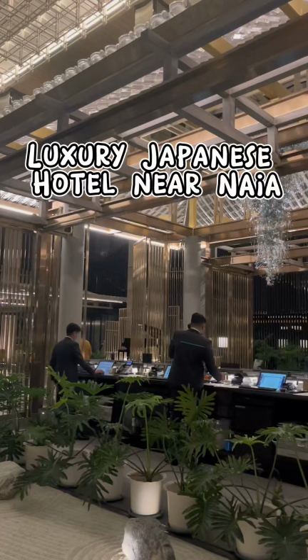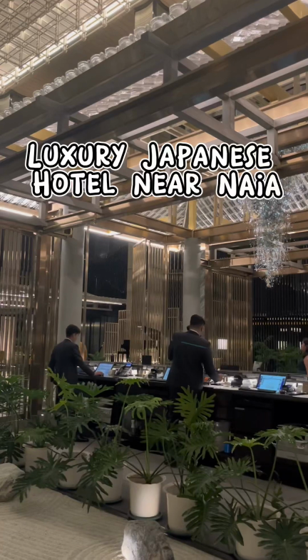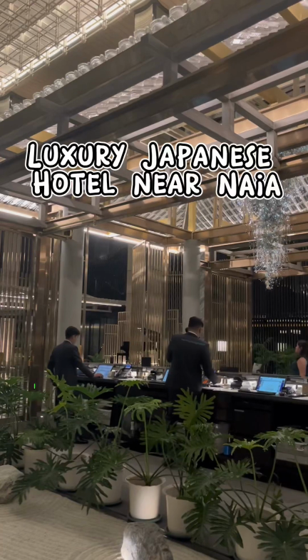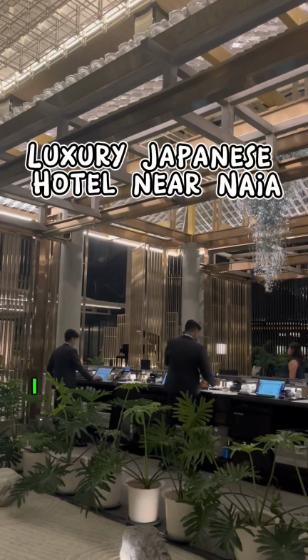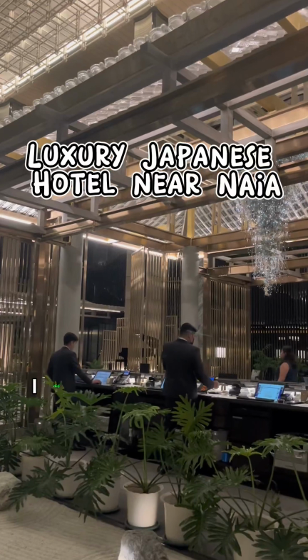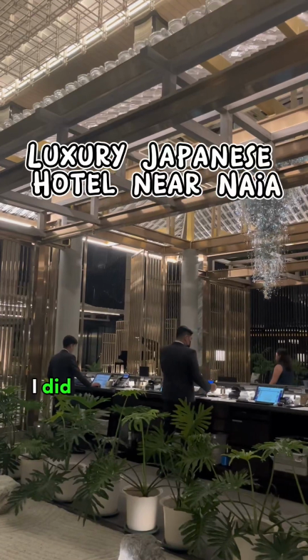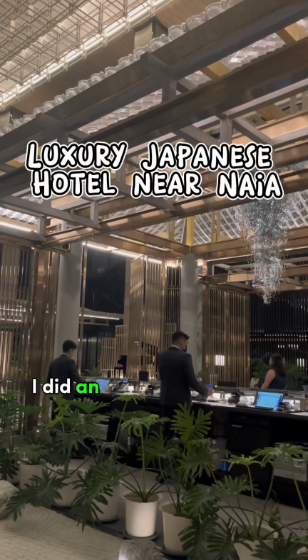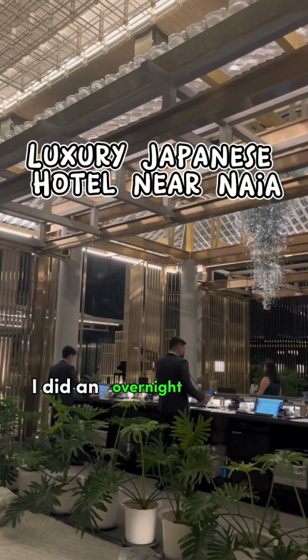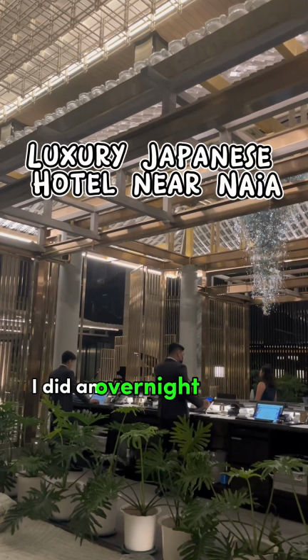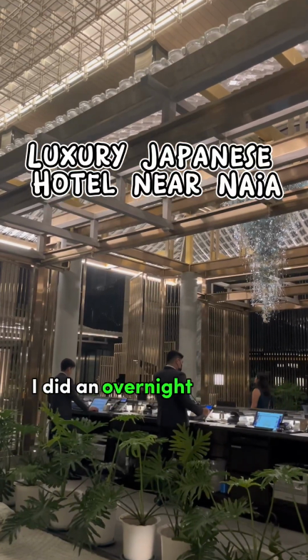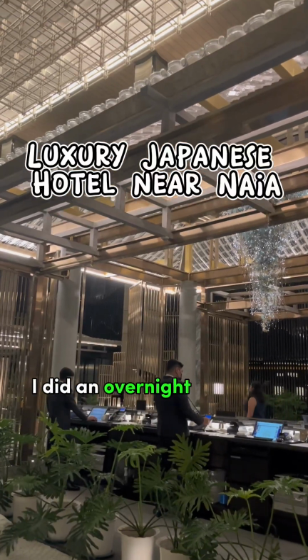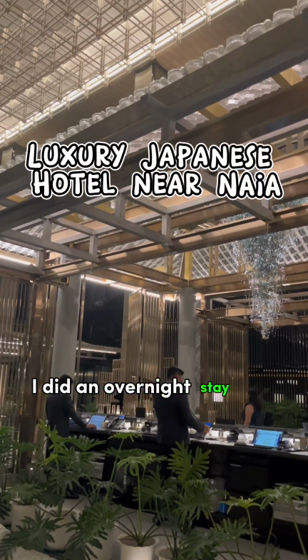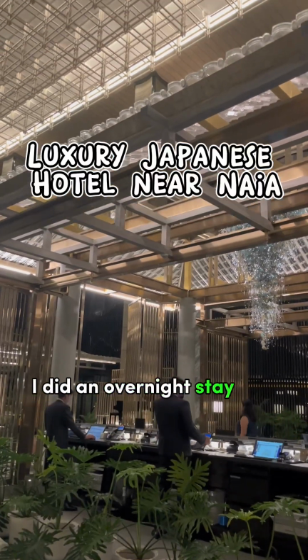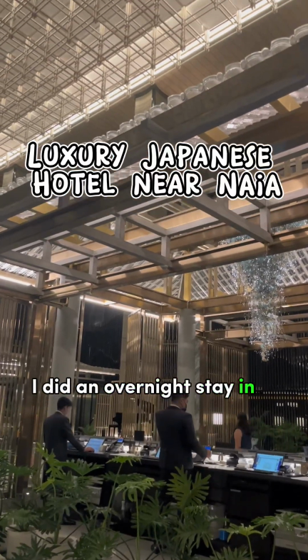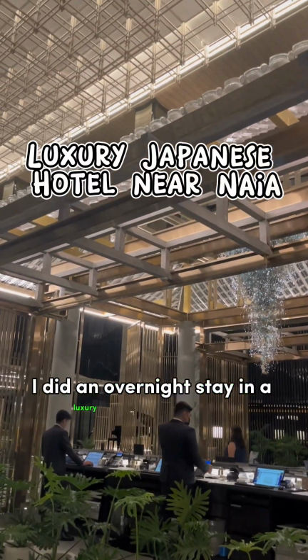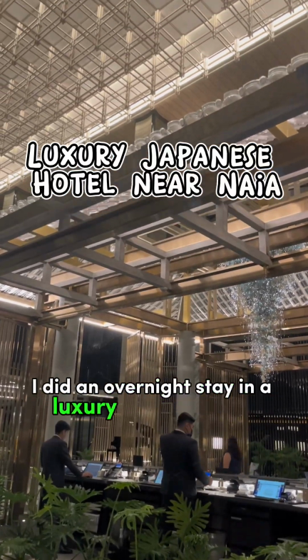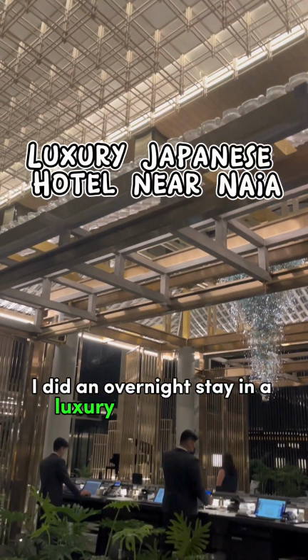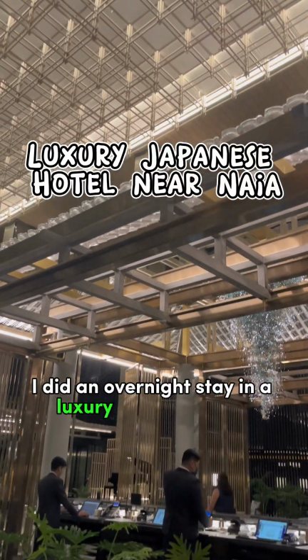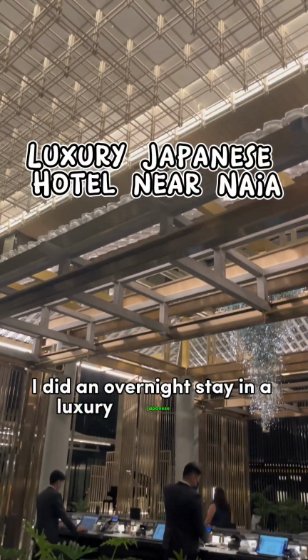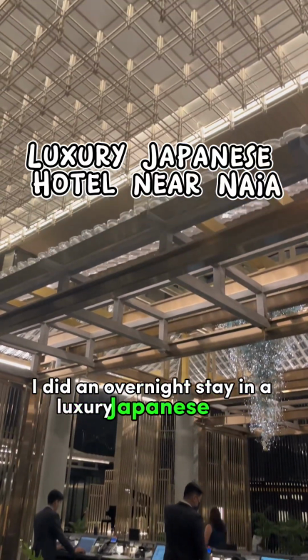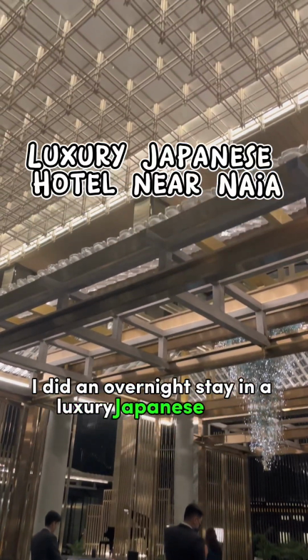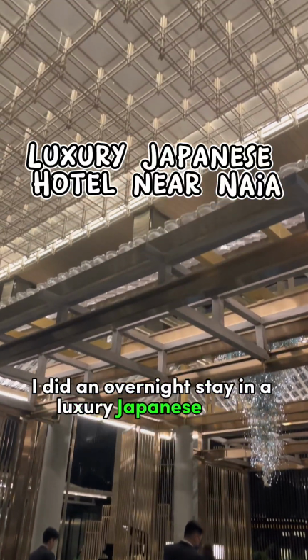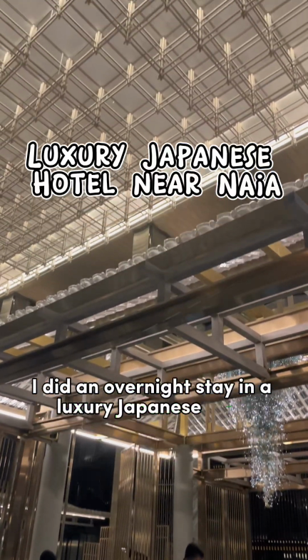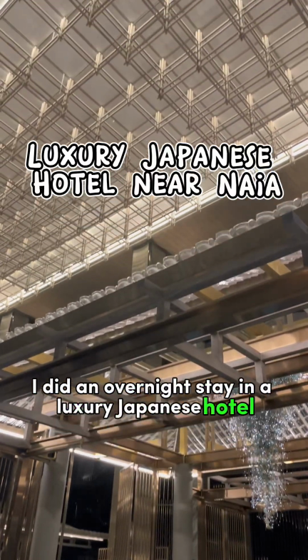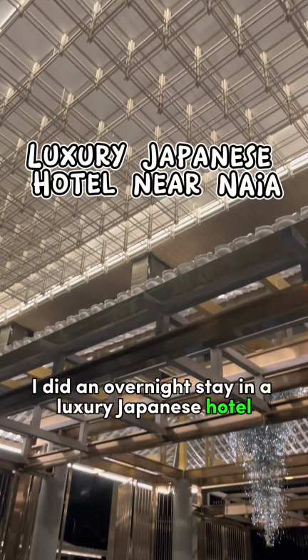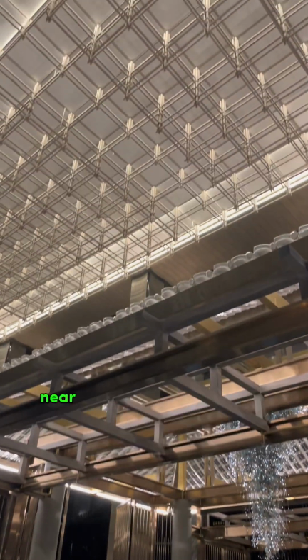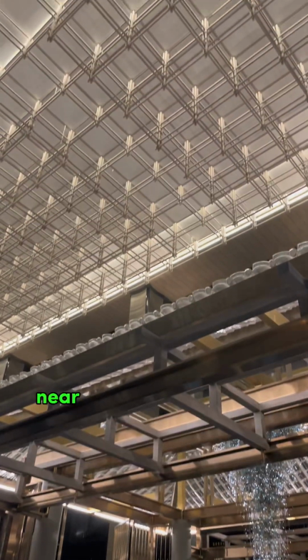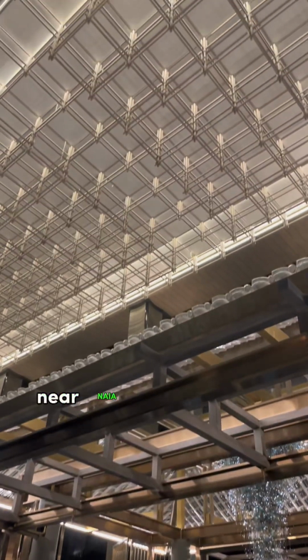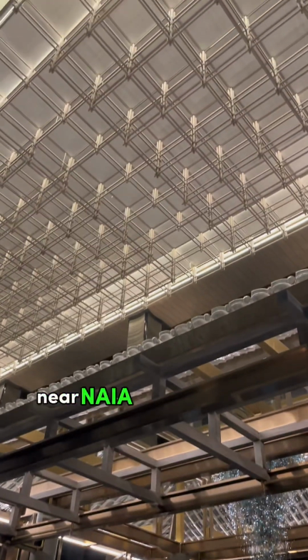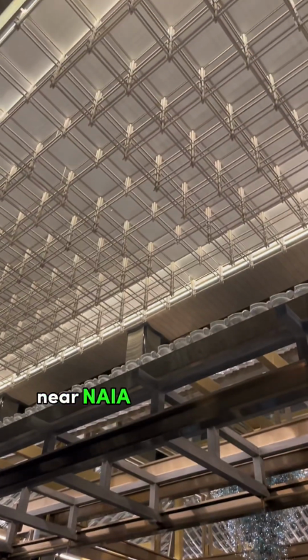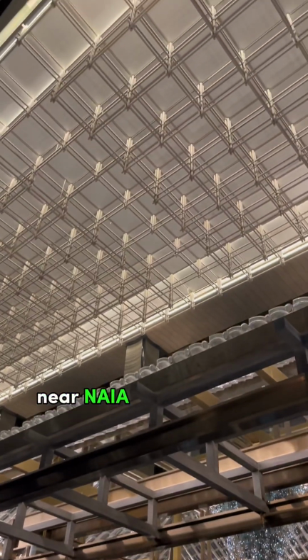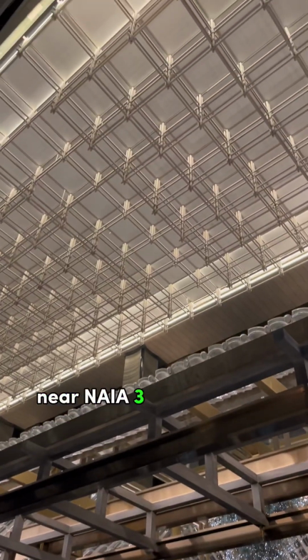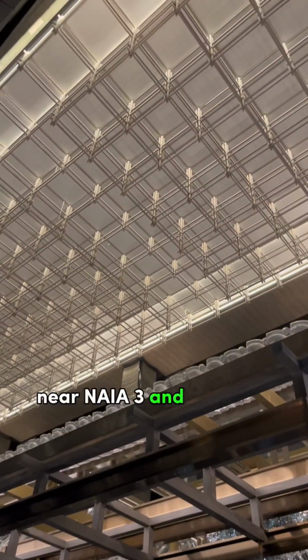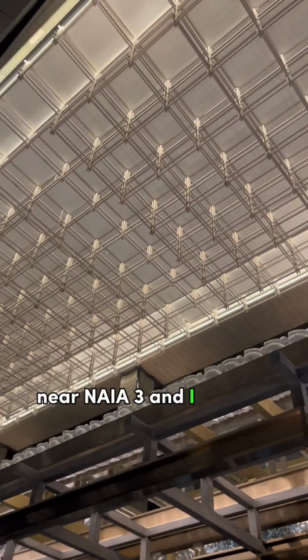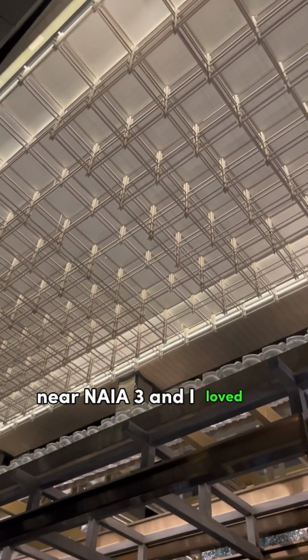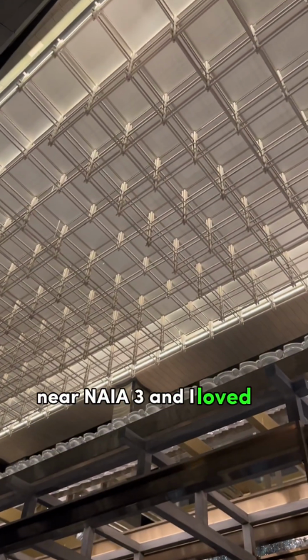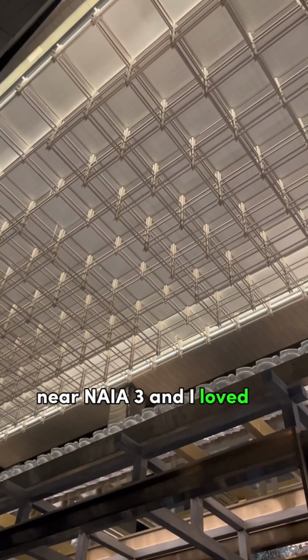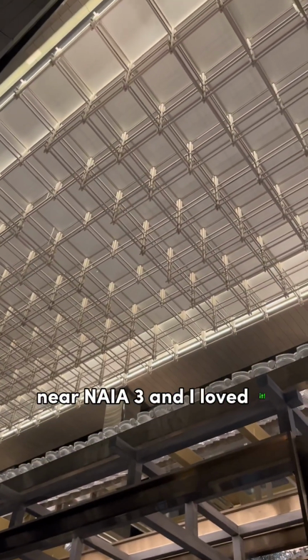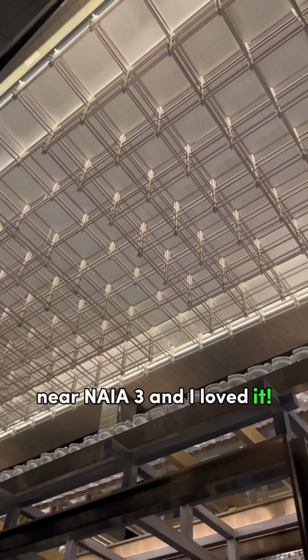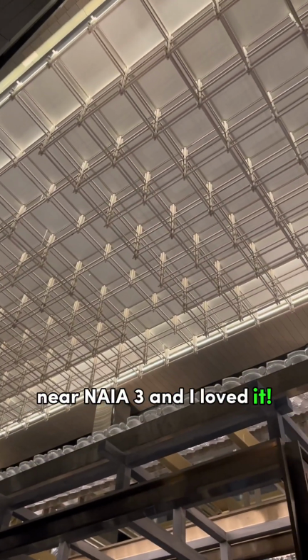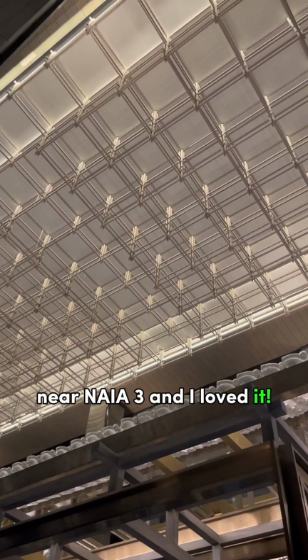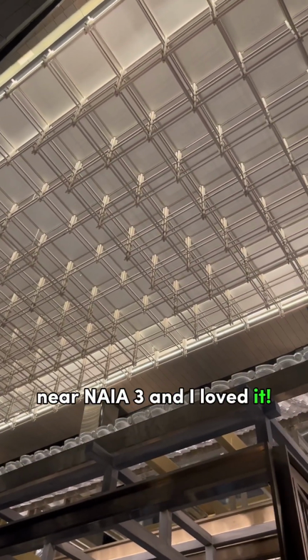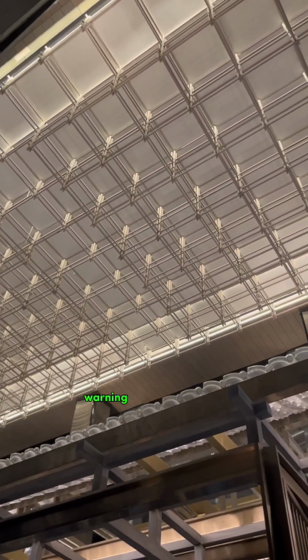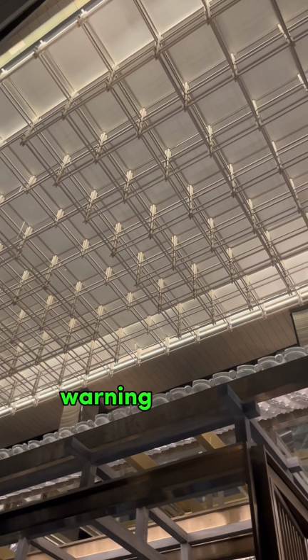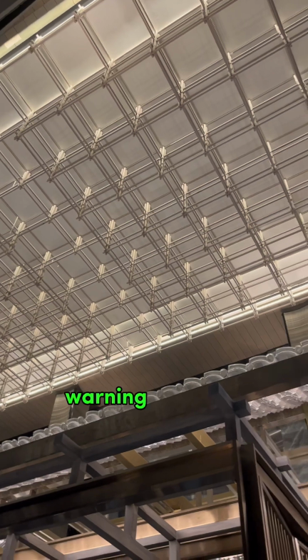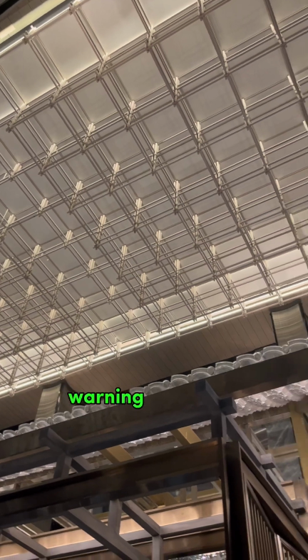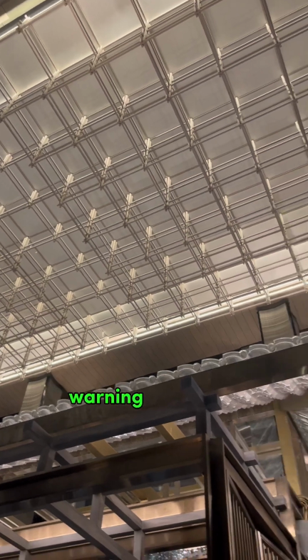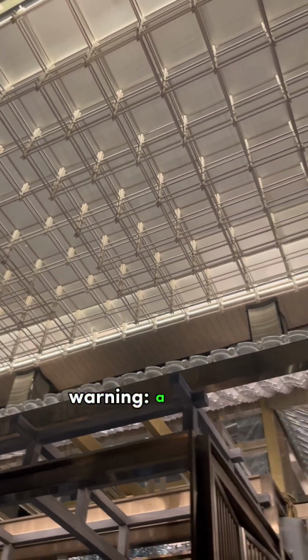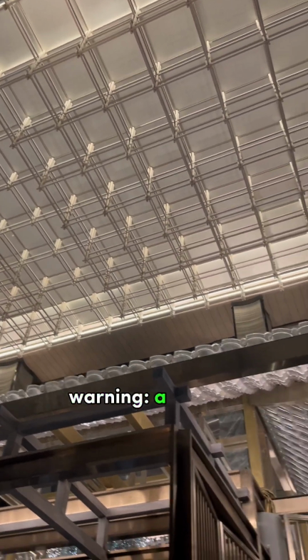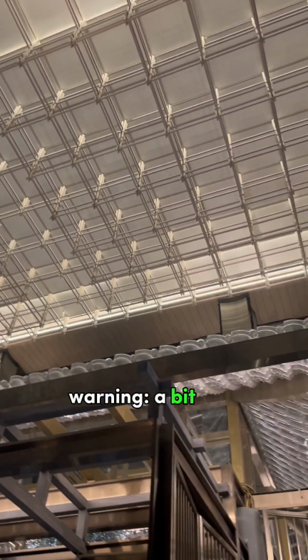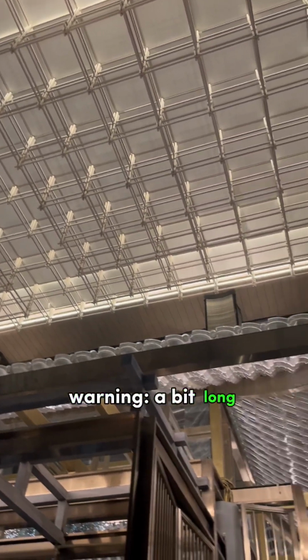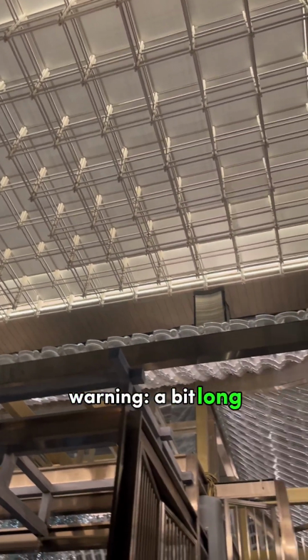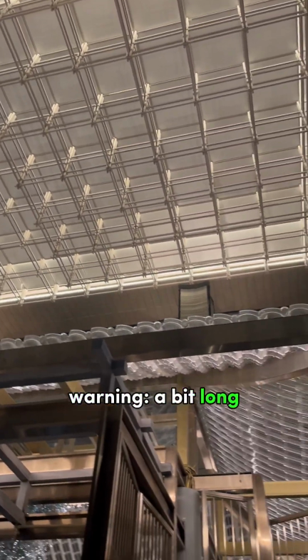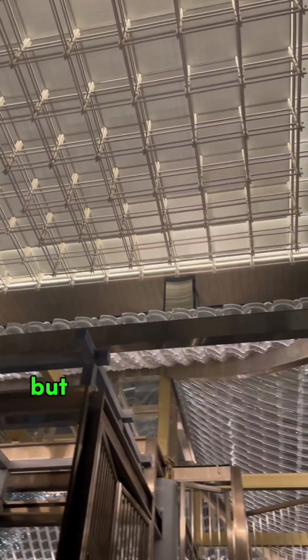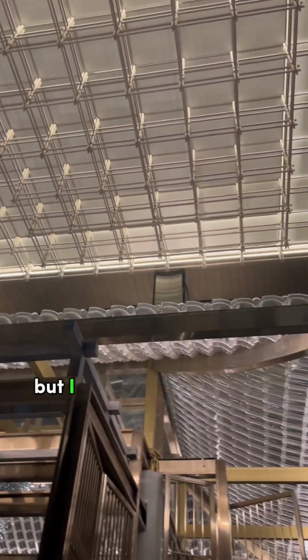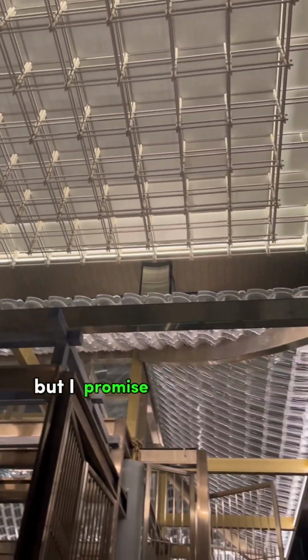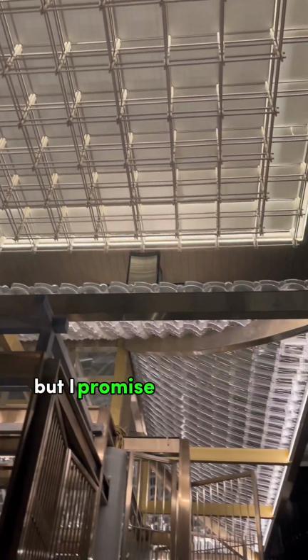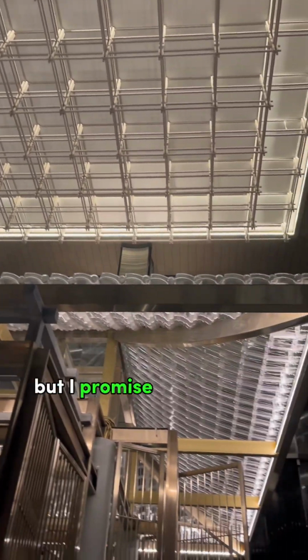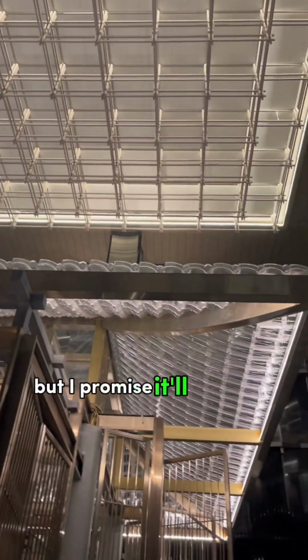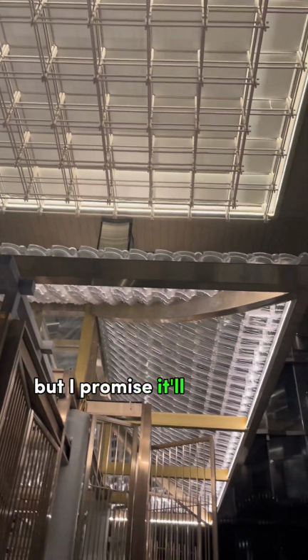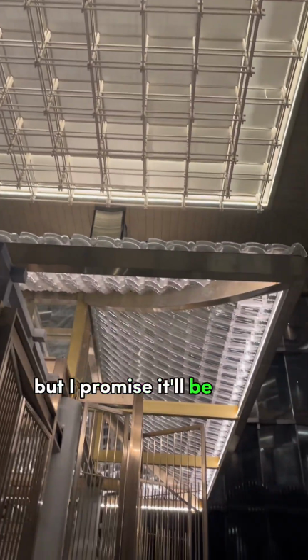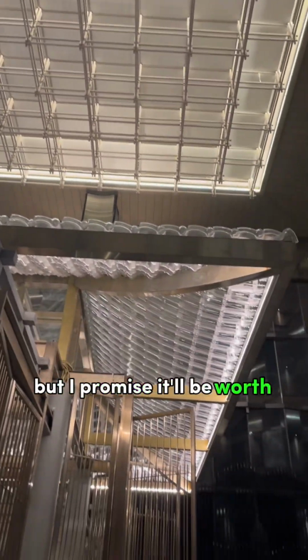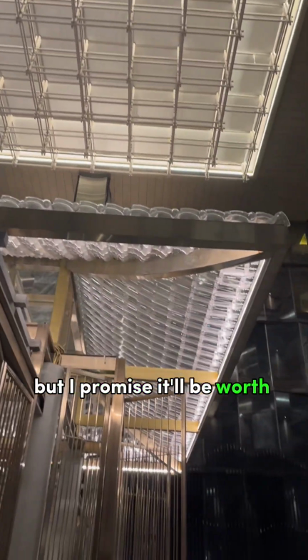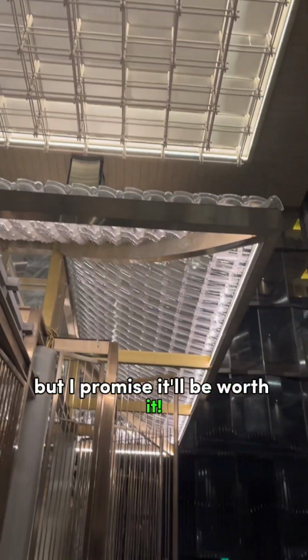I did an overnight stay in a luxury Japanese hotel near Naiya and I loved it. Warning, a bit long but I promise it'll be worth it.